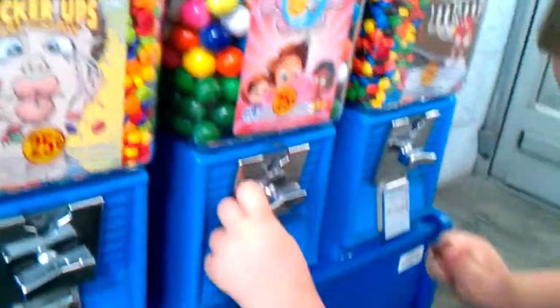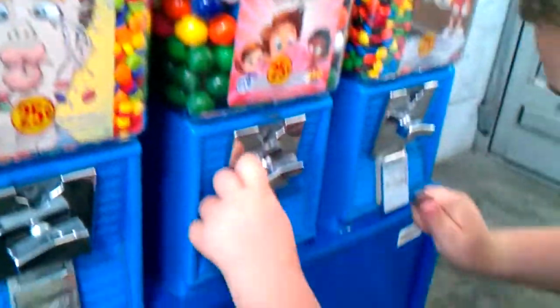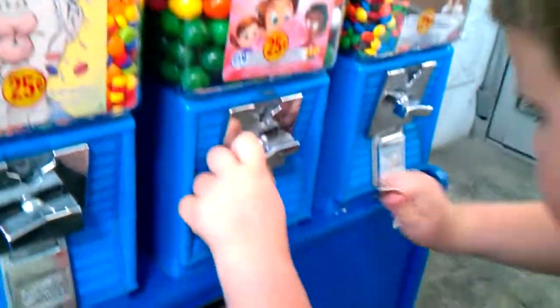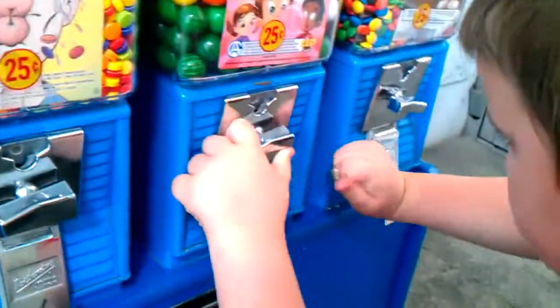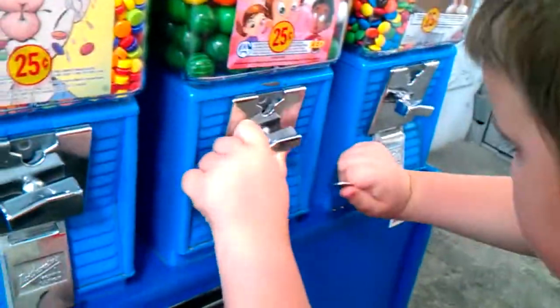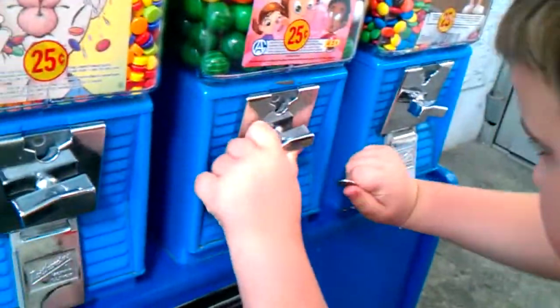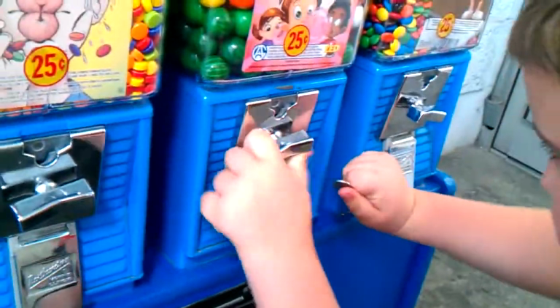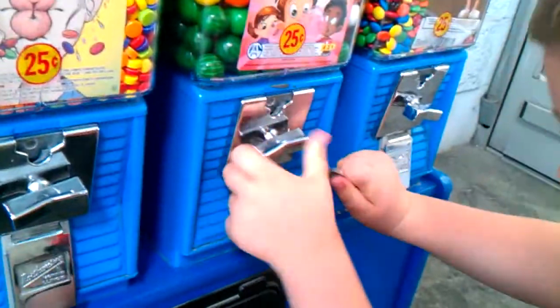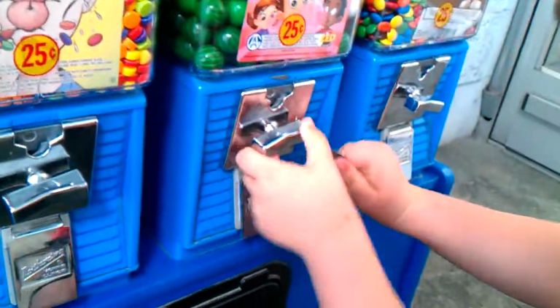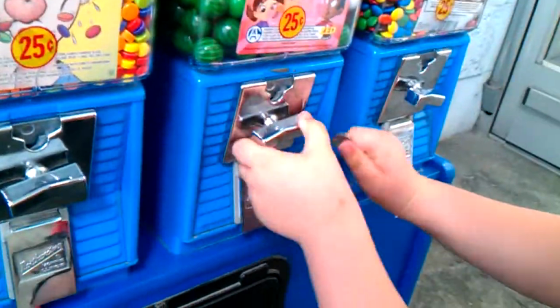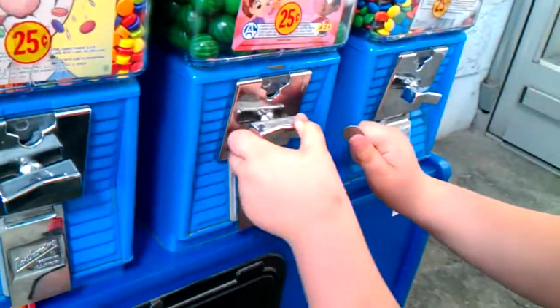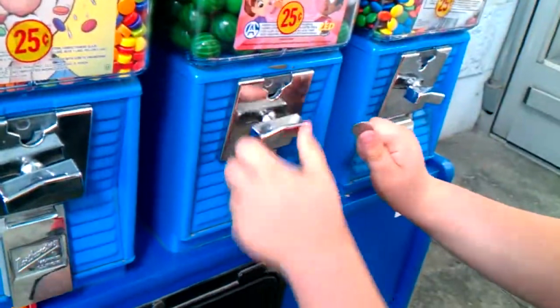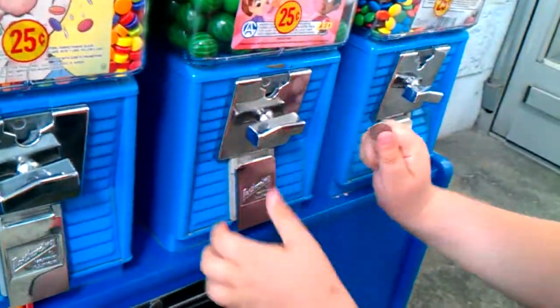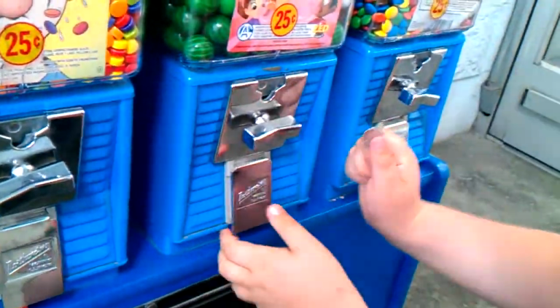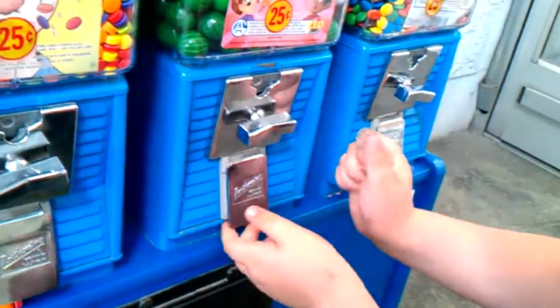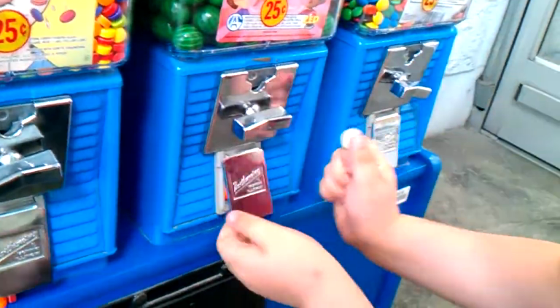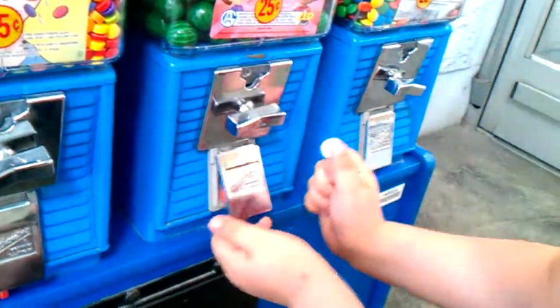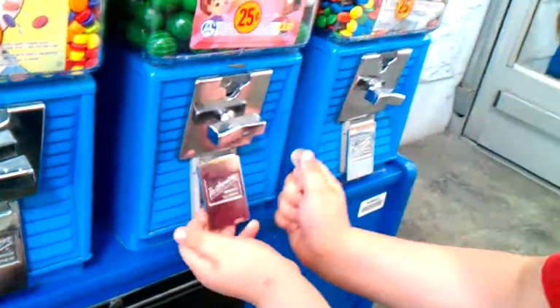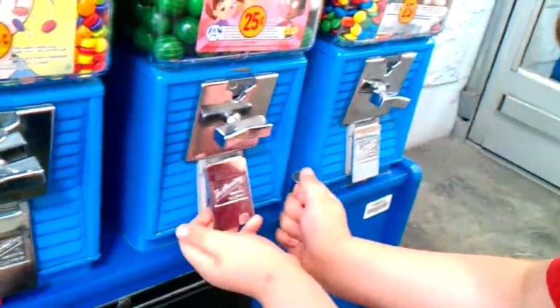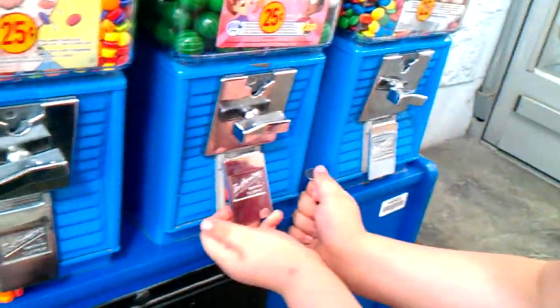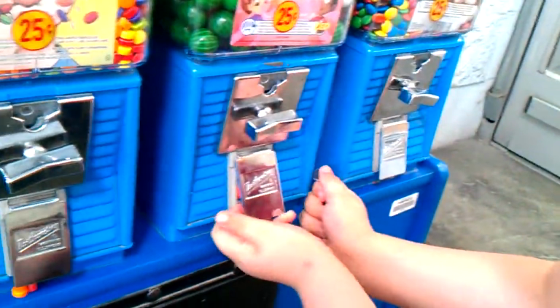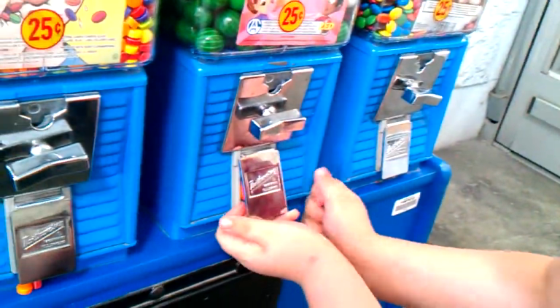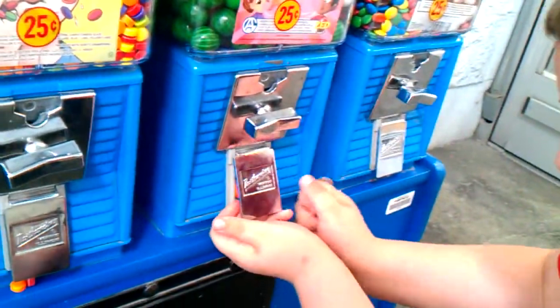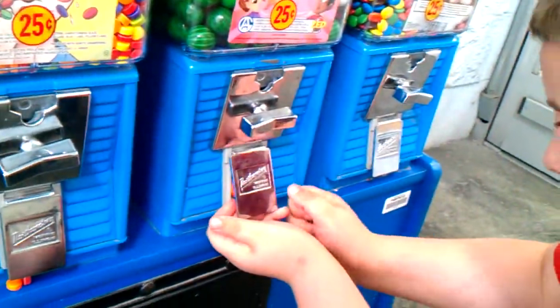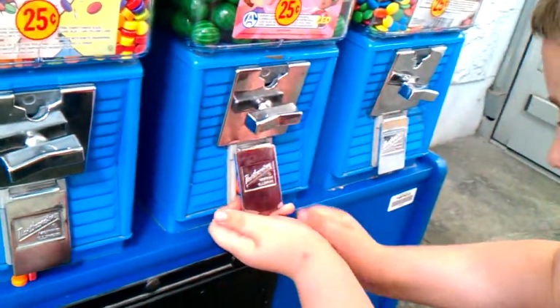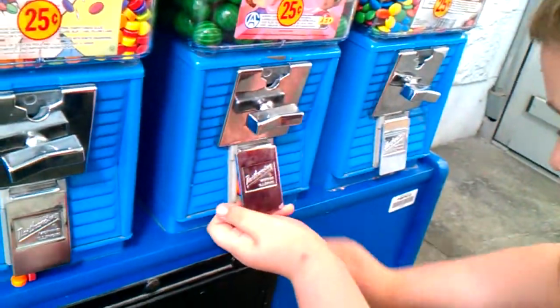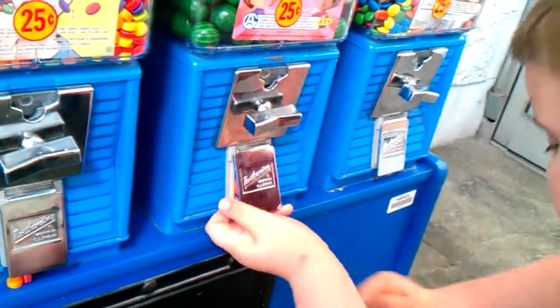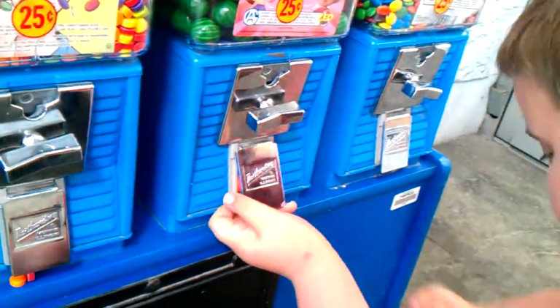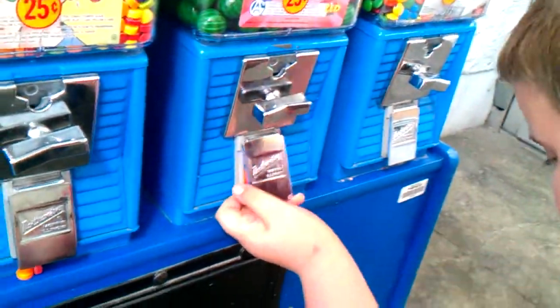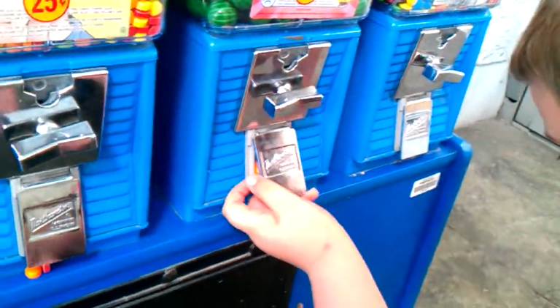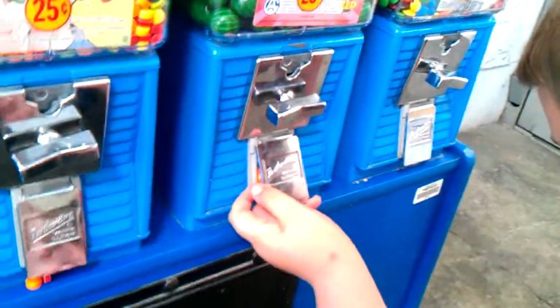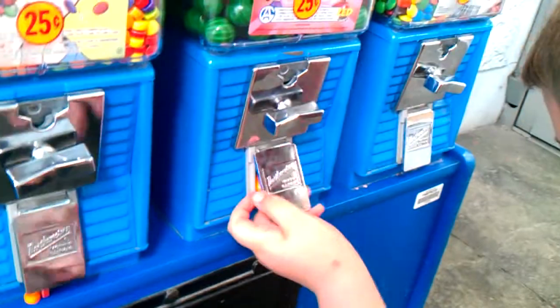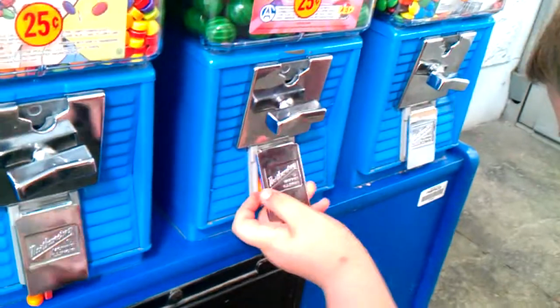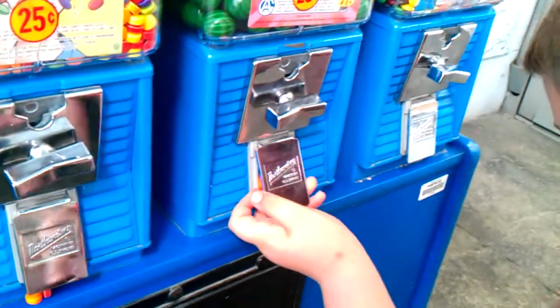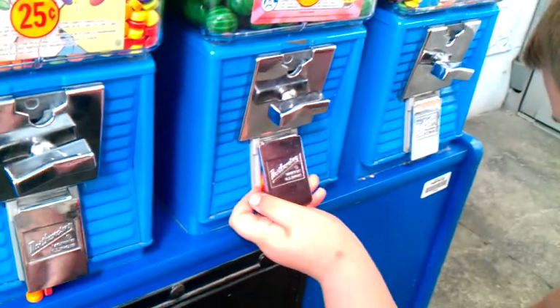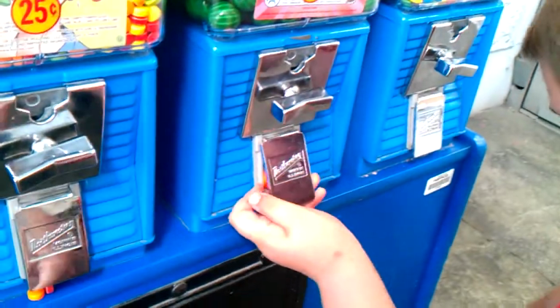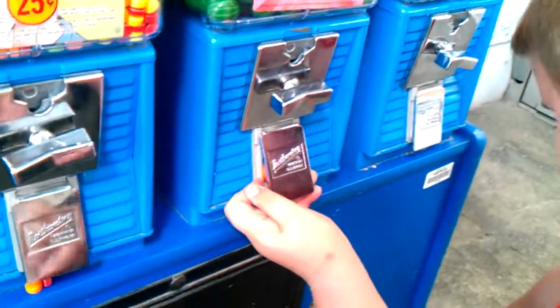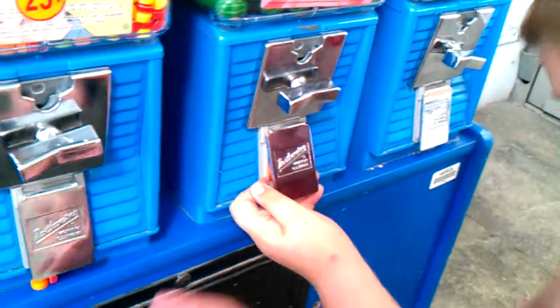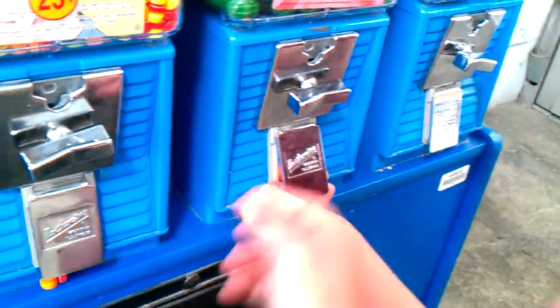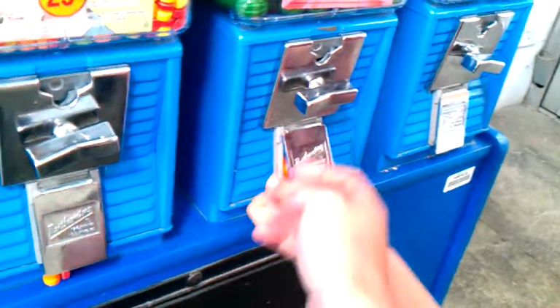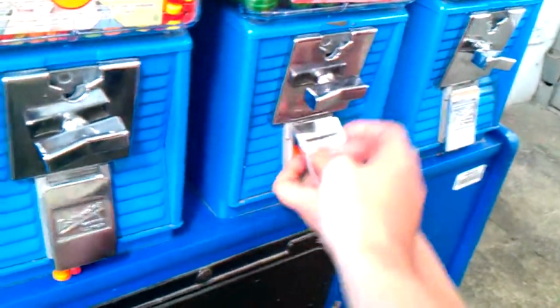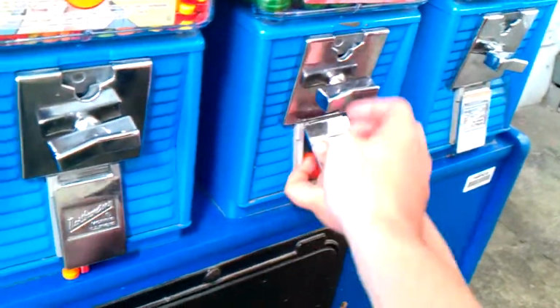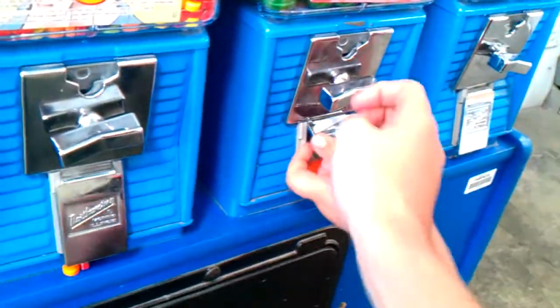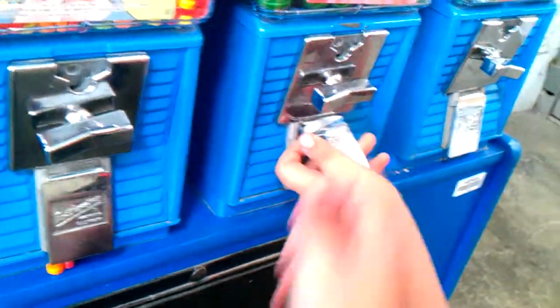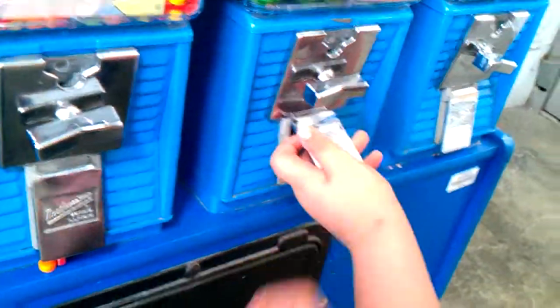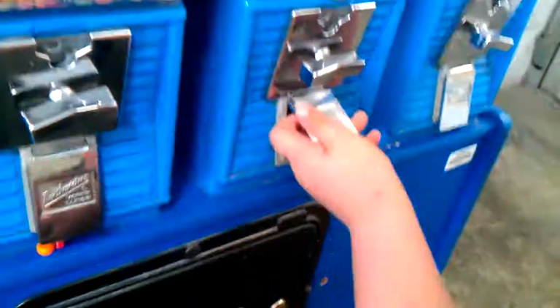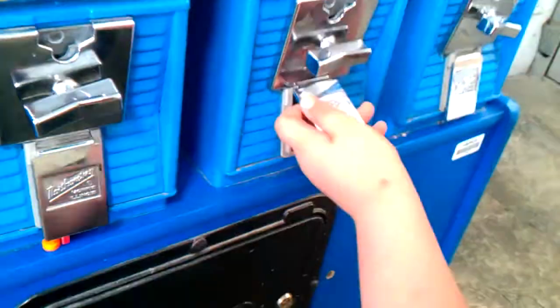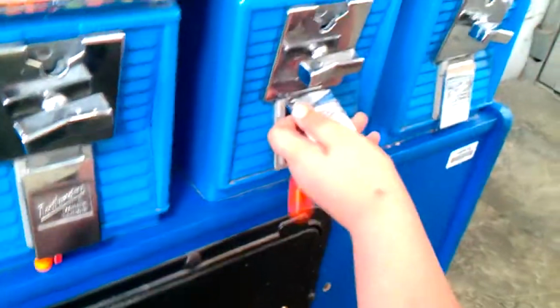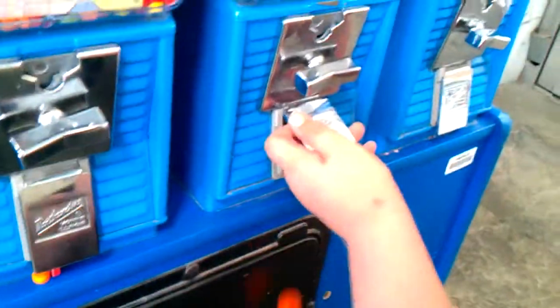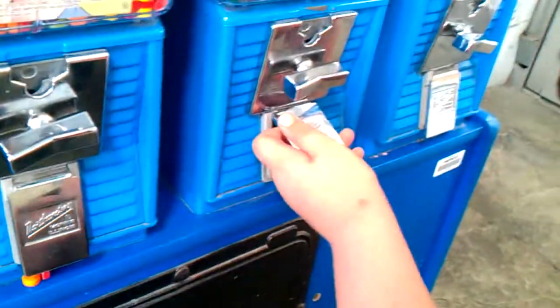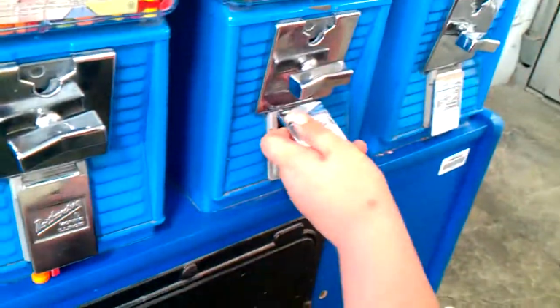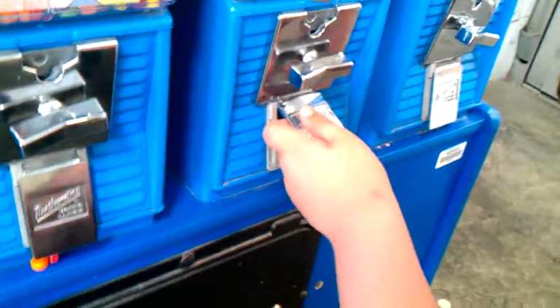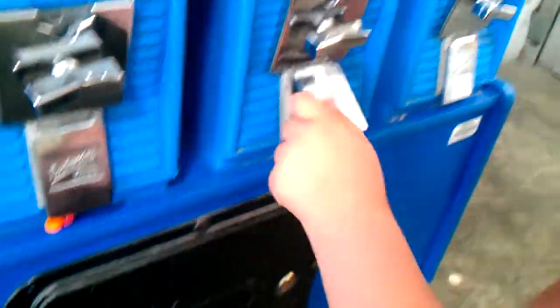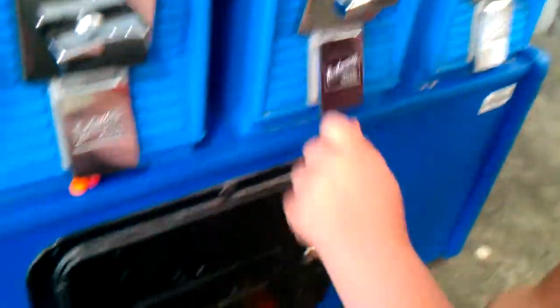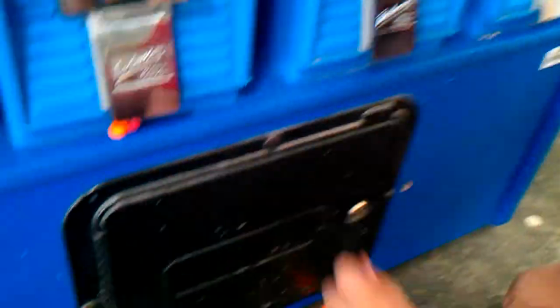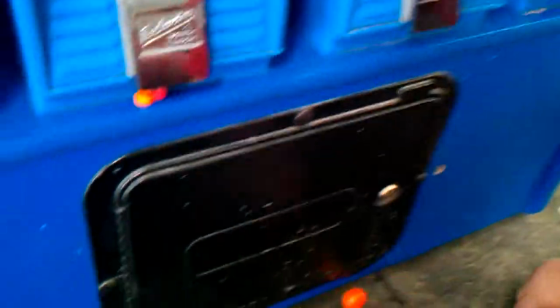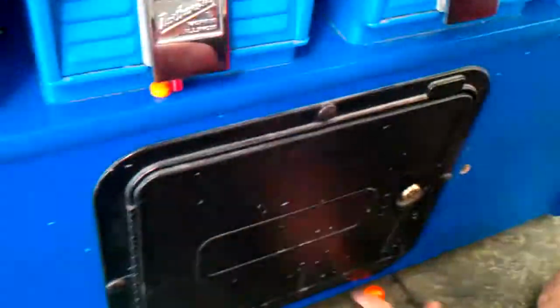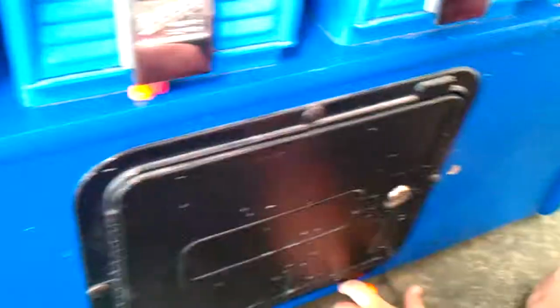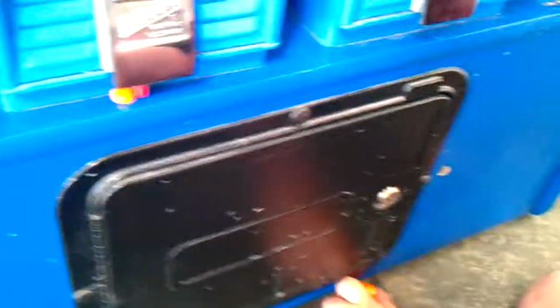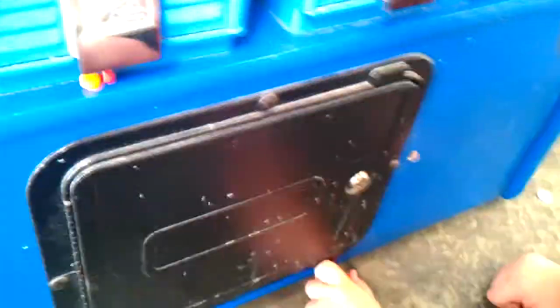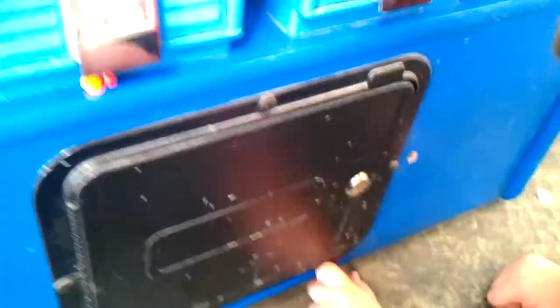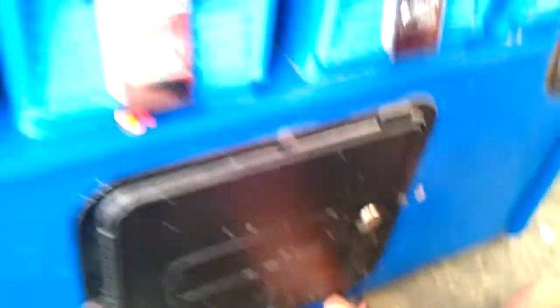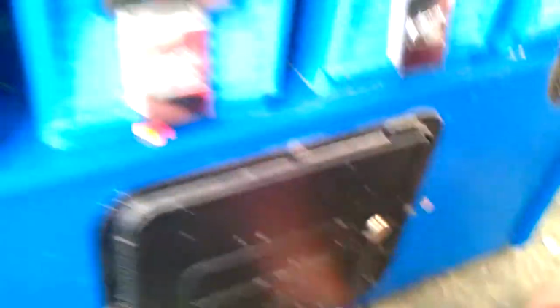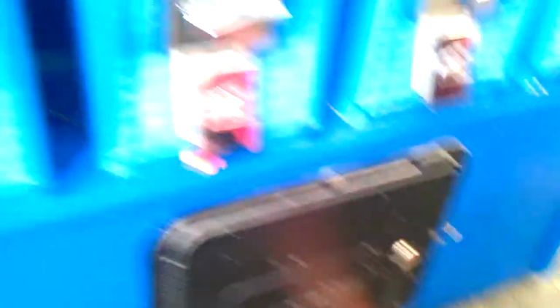What you got in there? It's got a gumball in there. Just pick it up, it'll be alright.